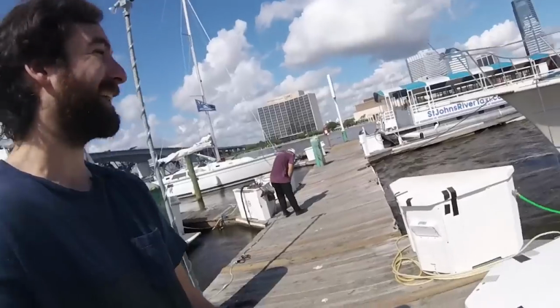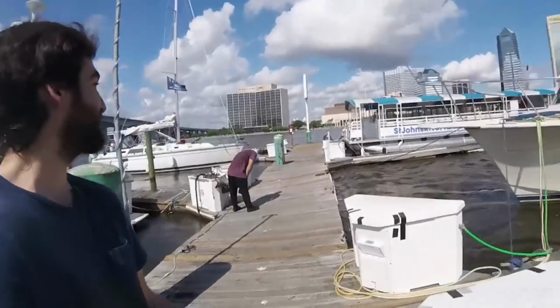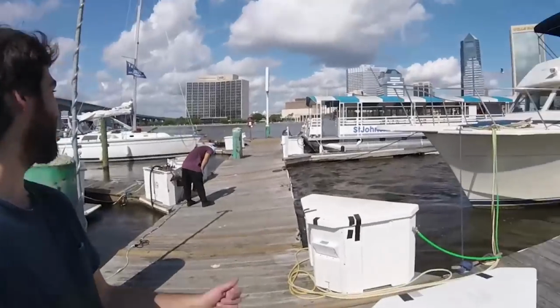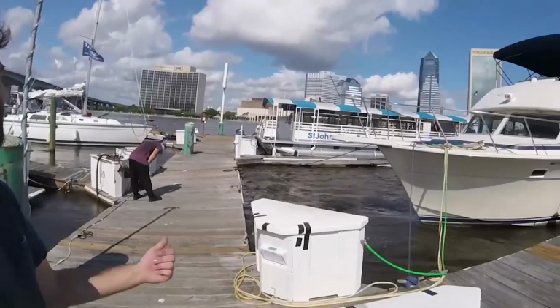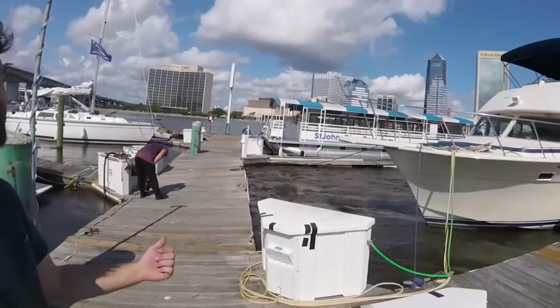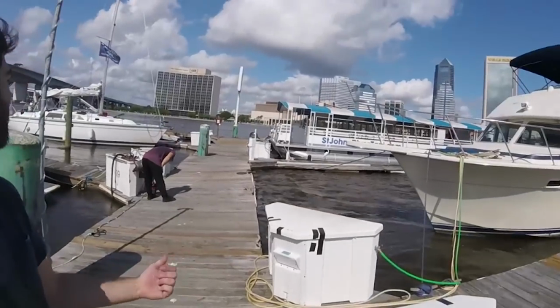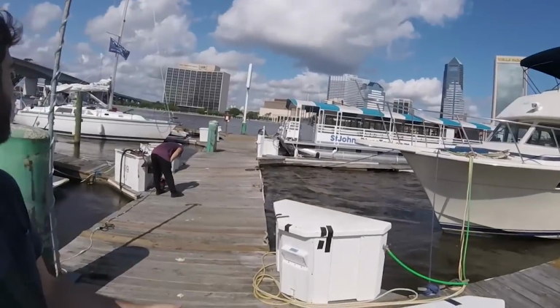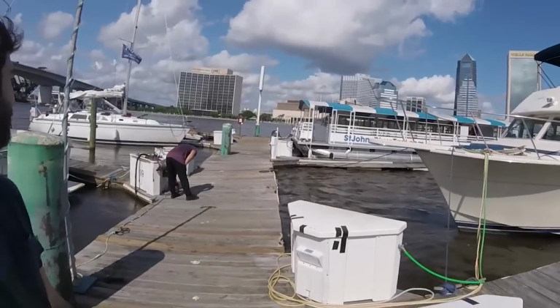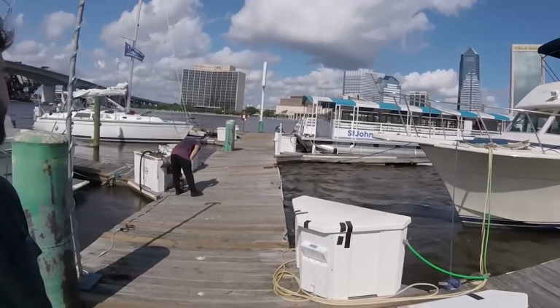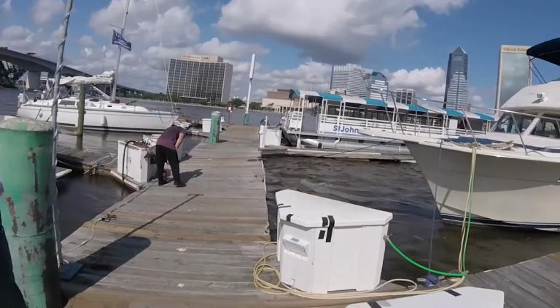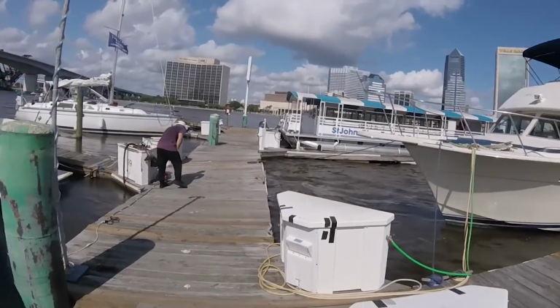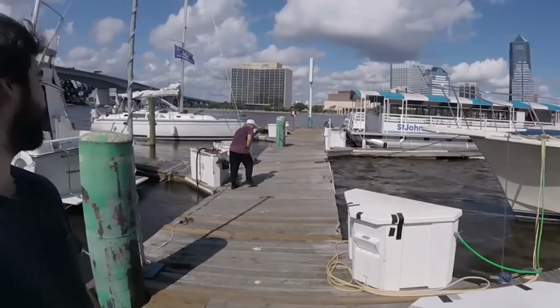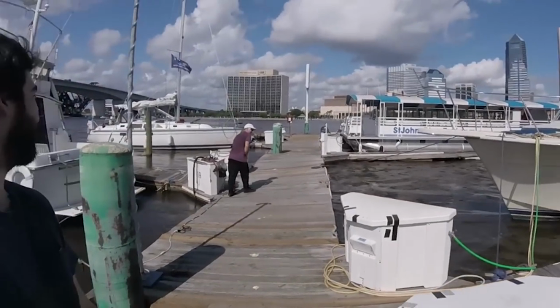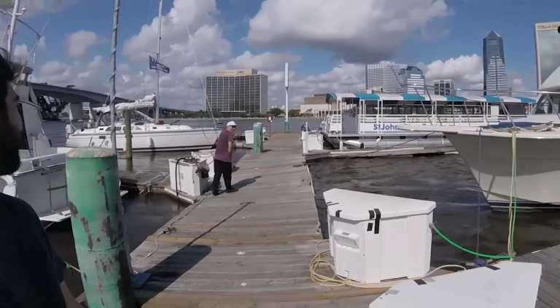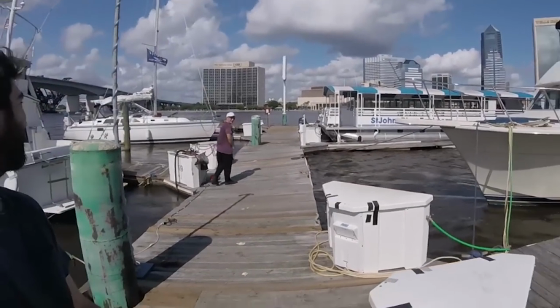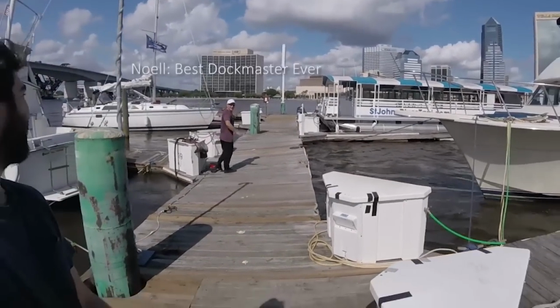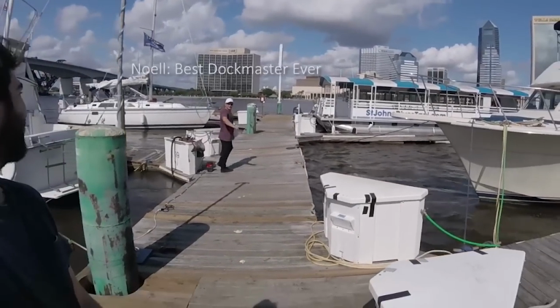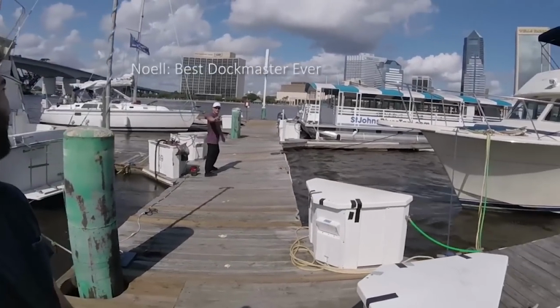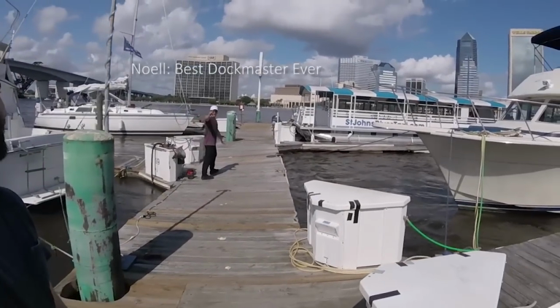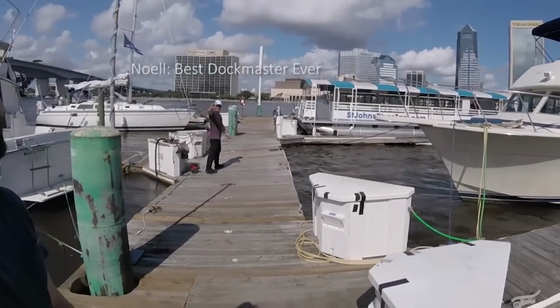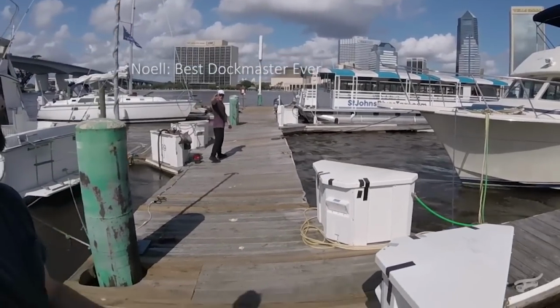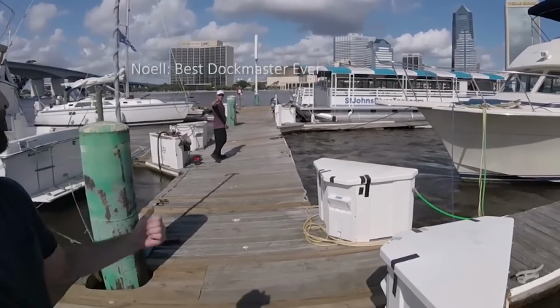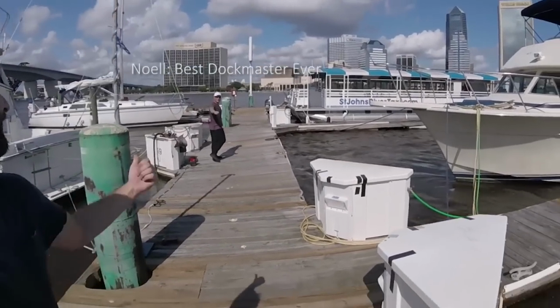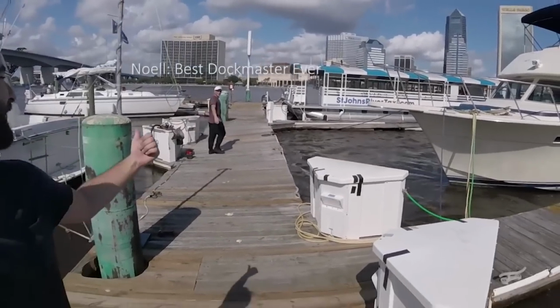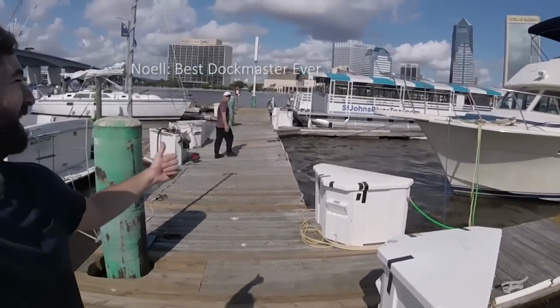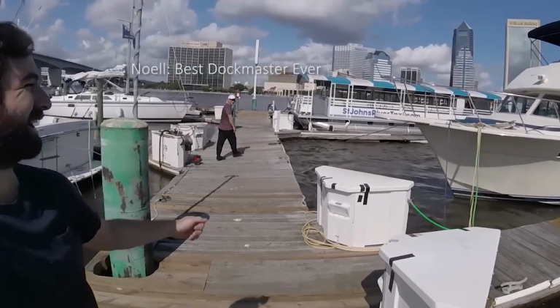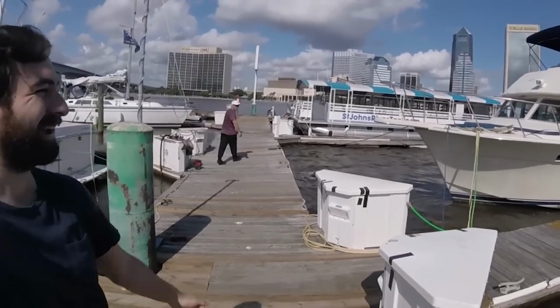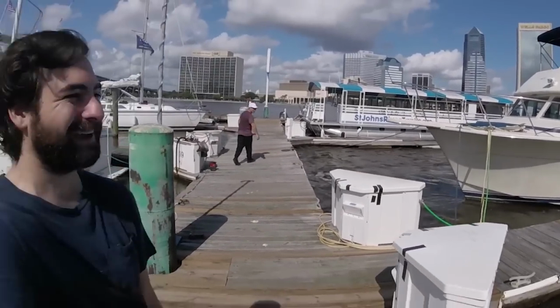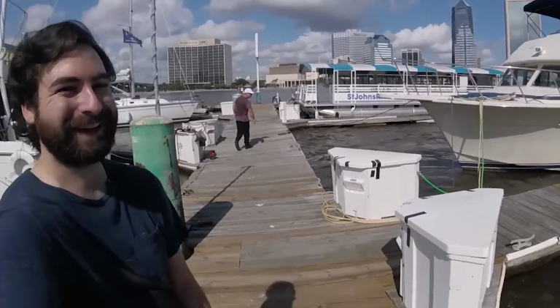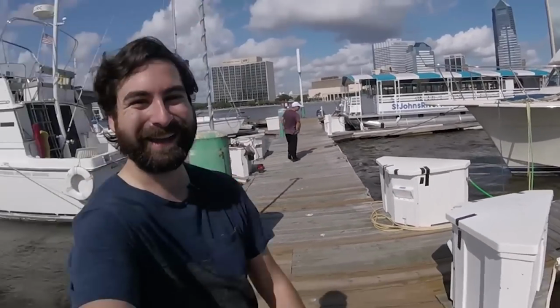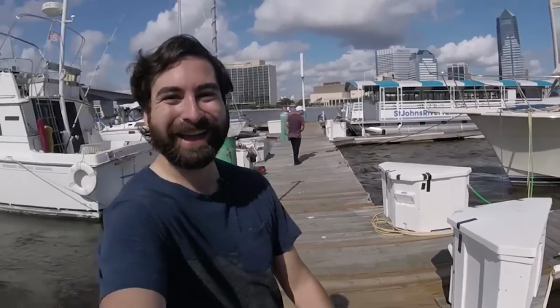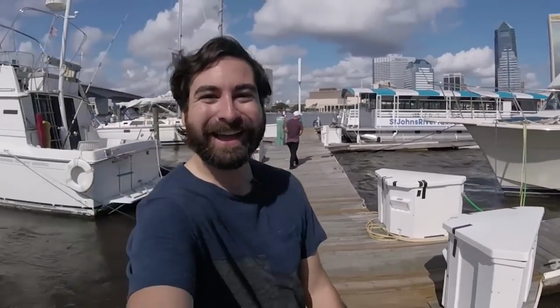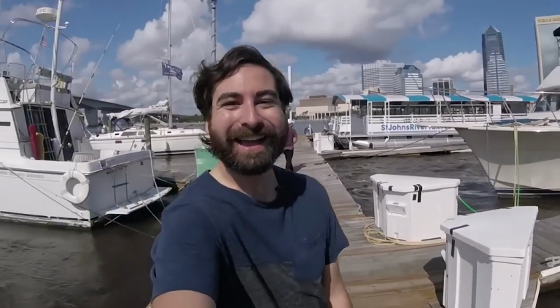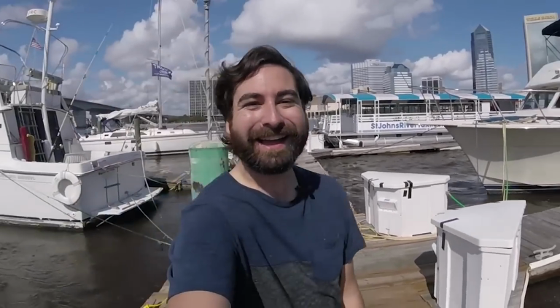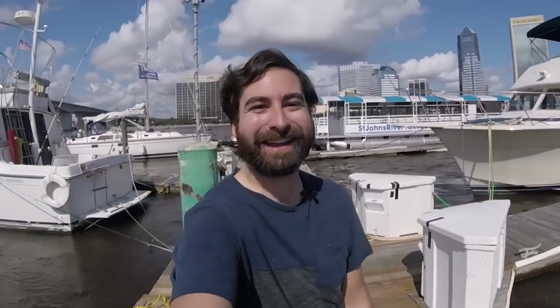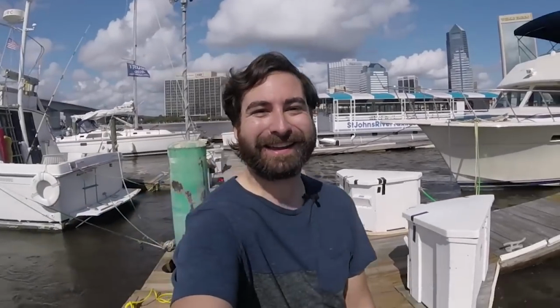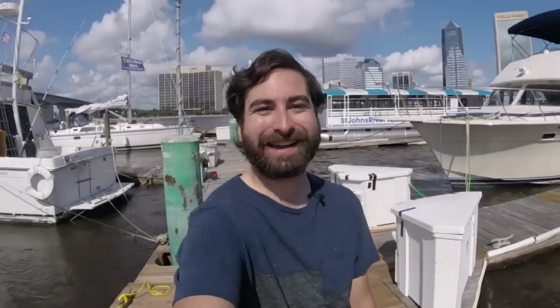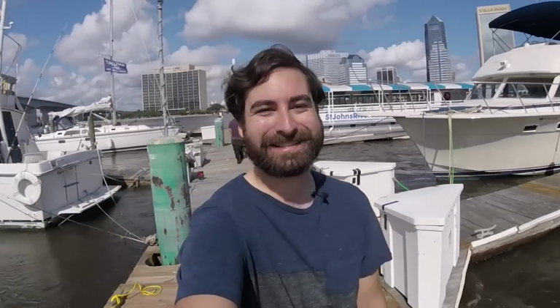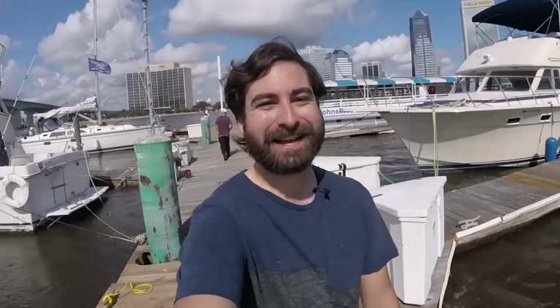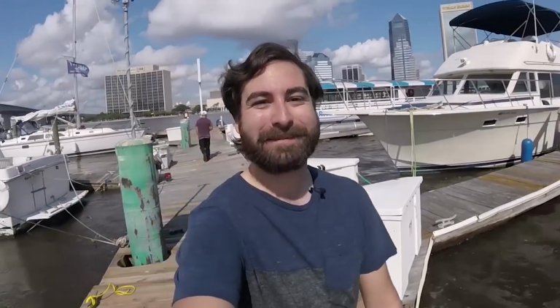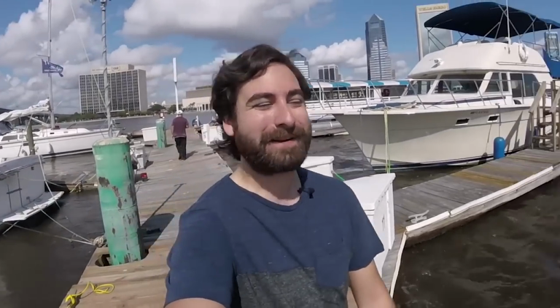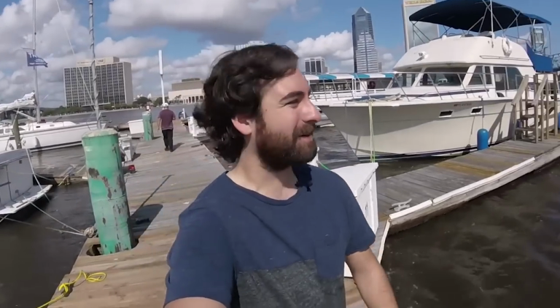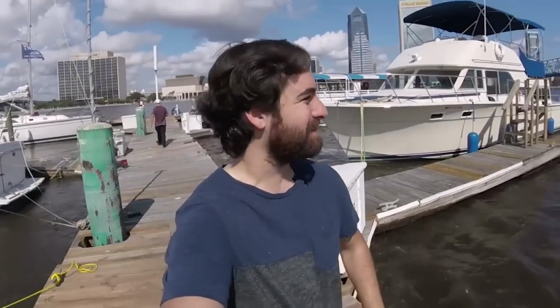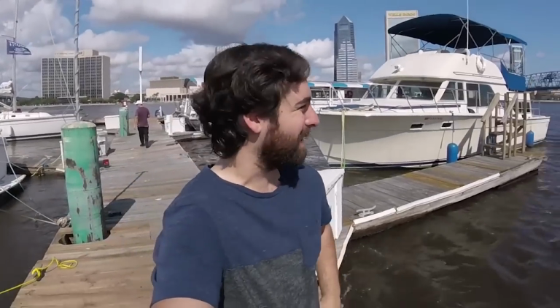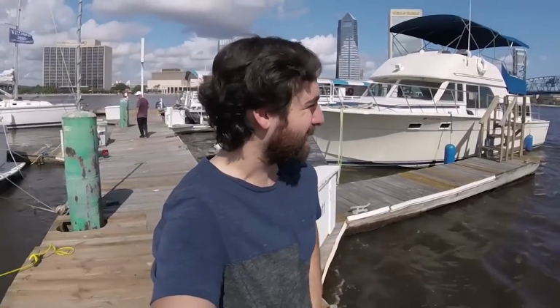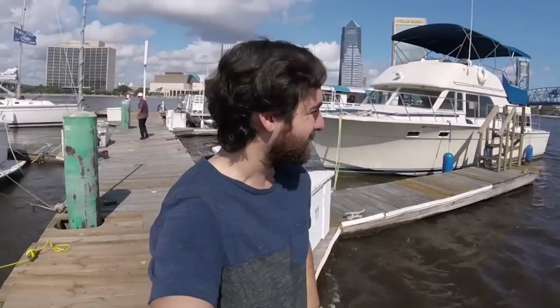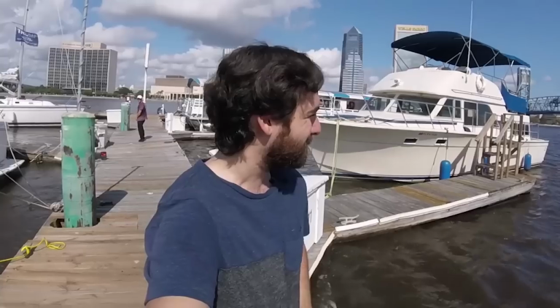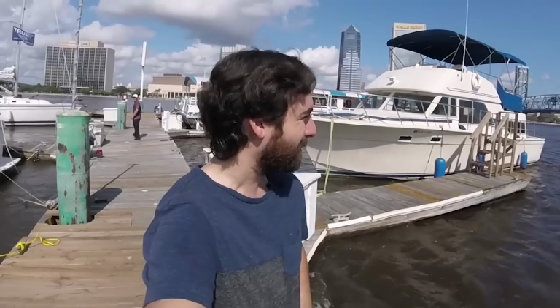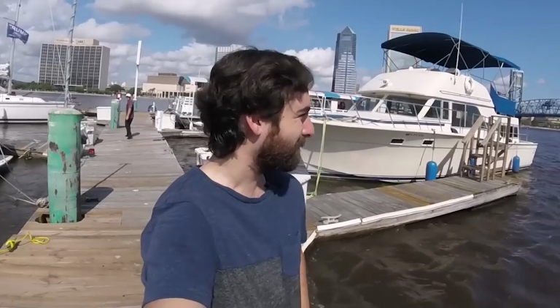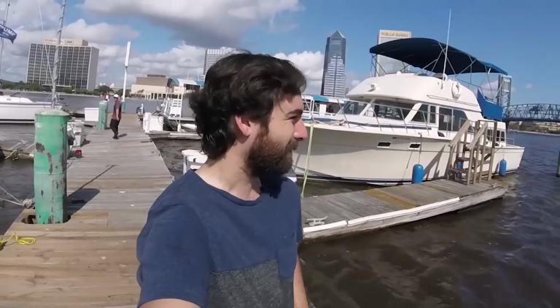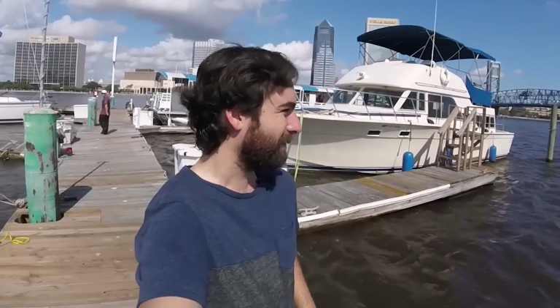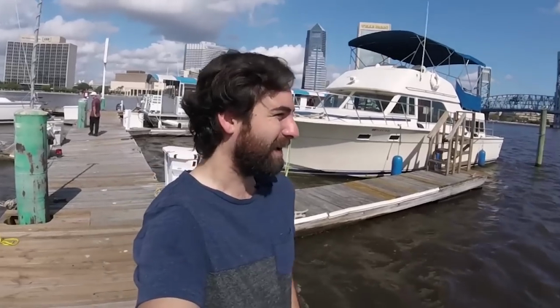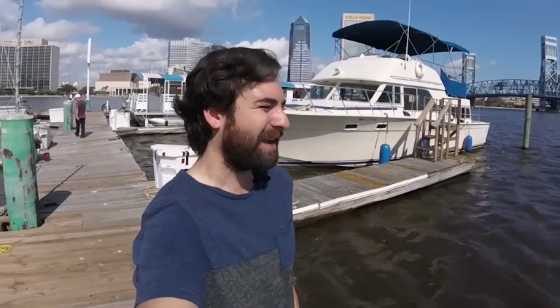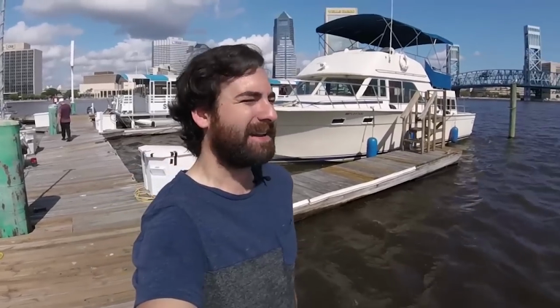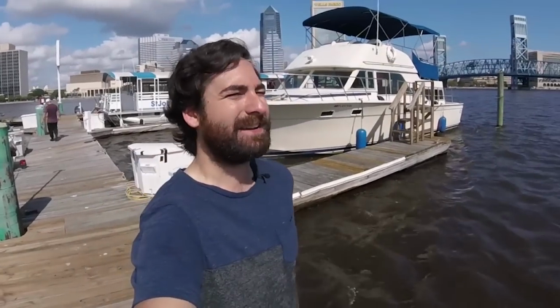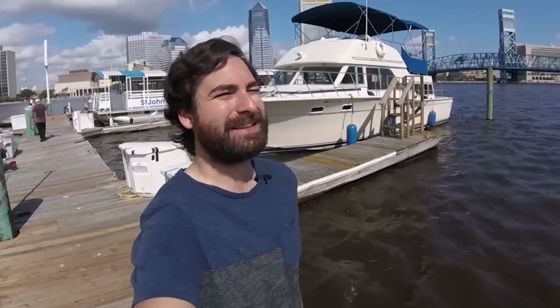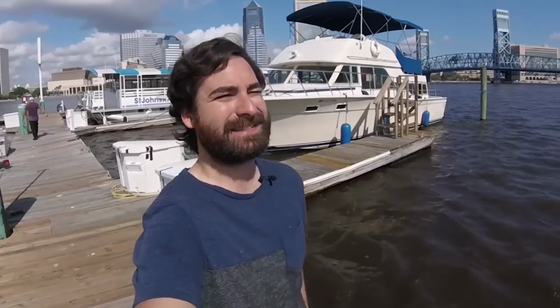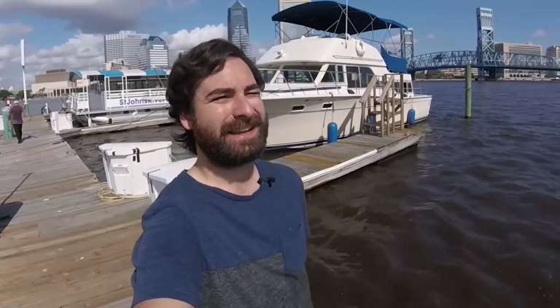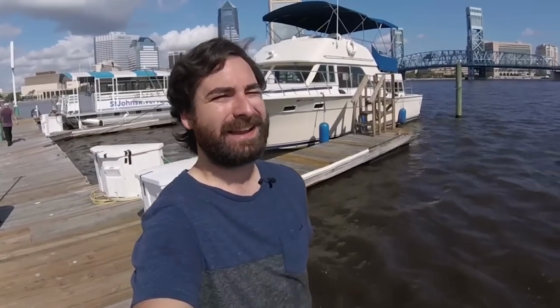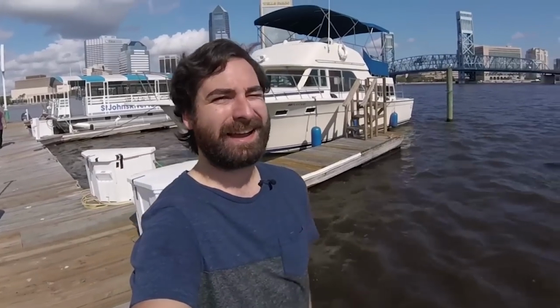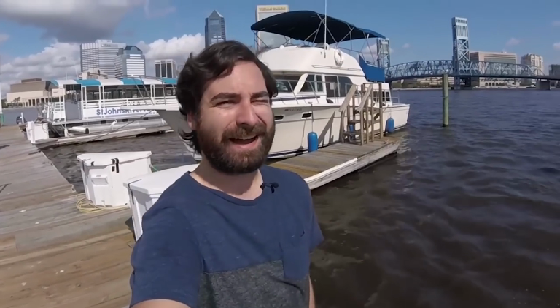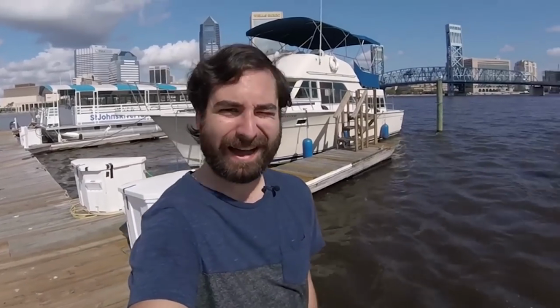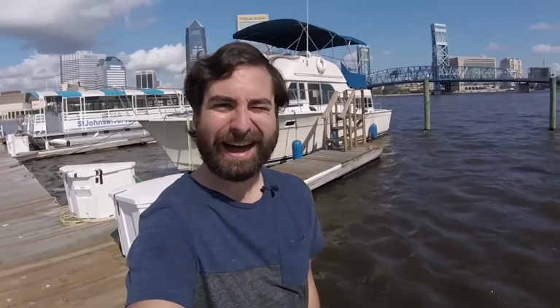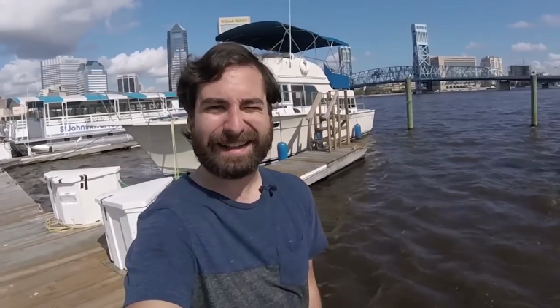Say hi to the camera, Noel. Hey, how's it going? Hey guys, I am here in Jacksonville, Florida, and it is hot.